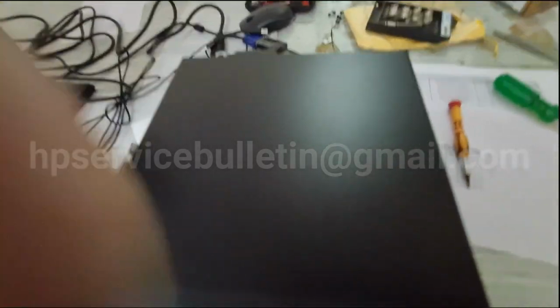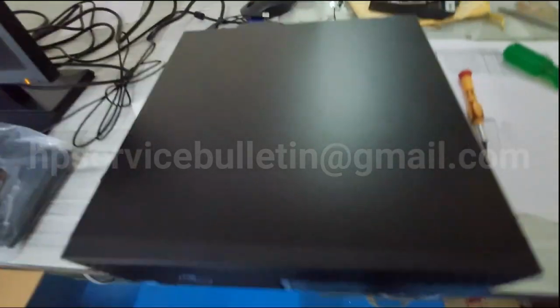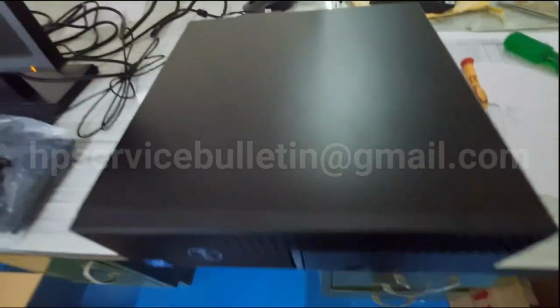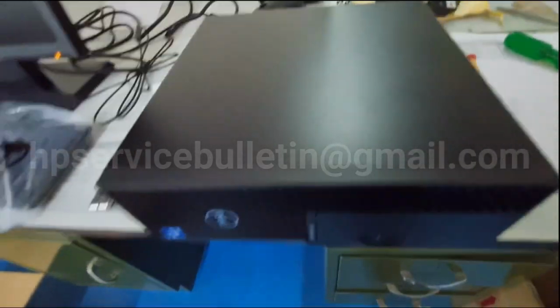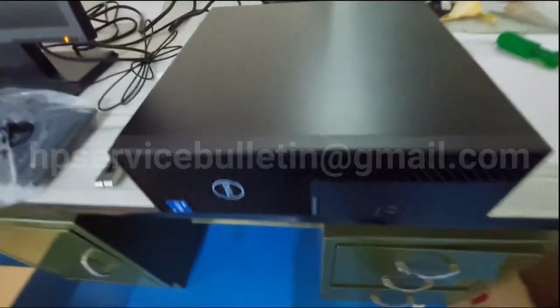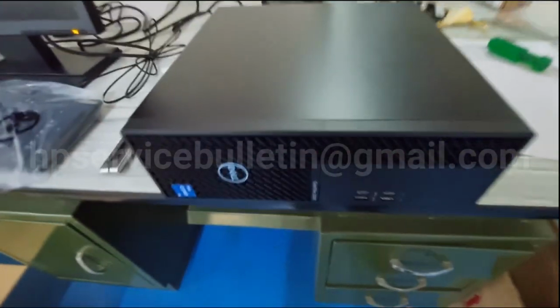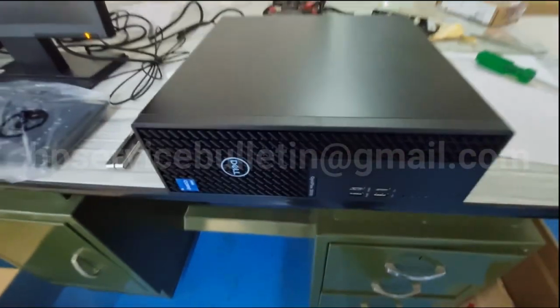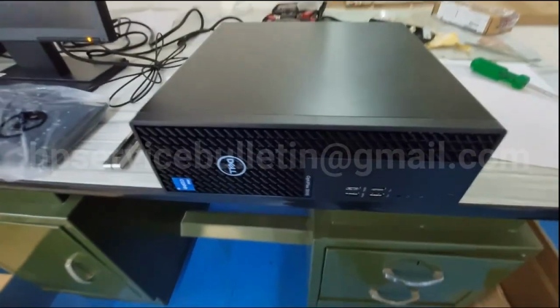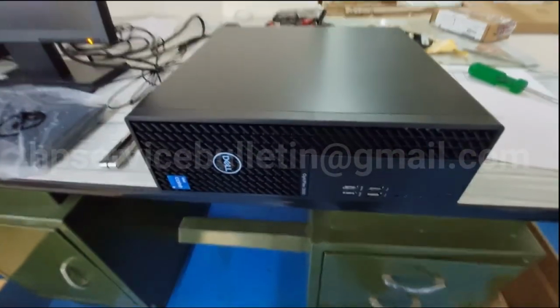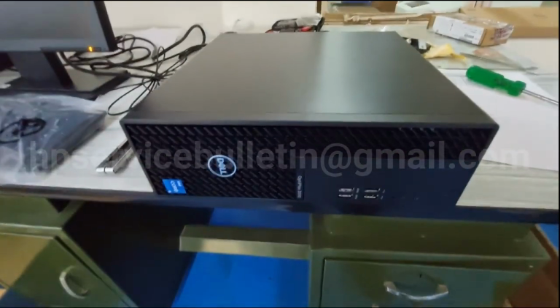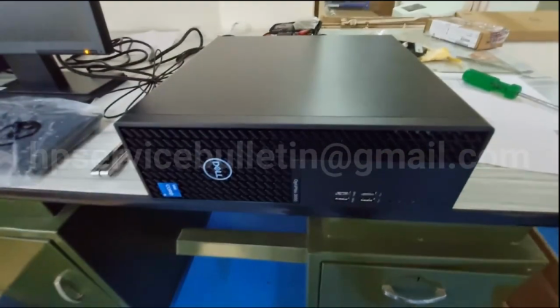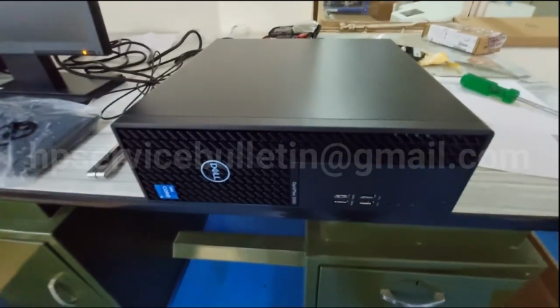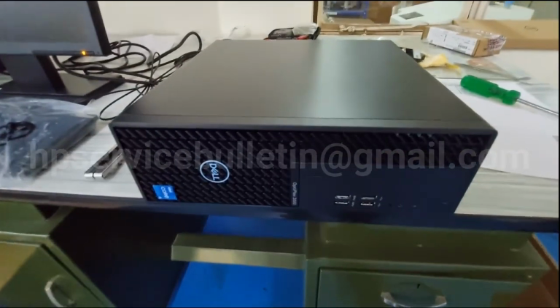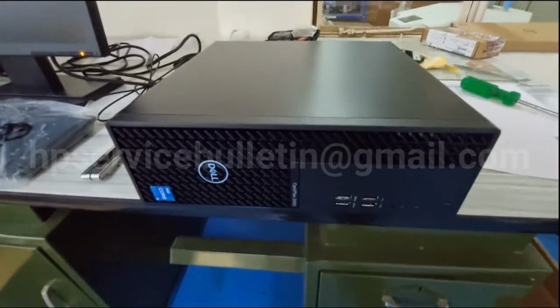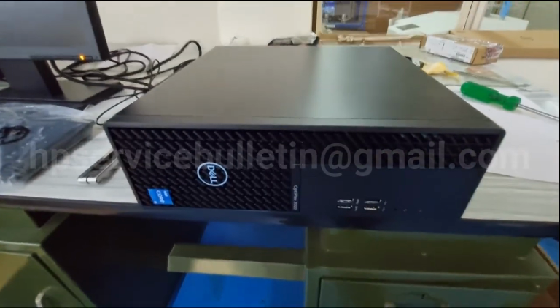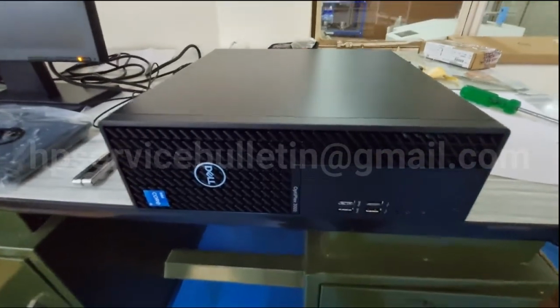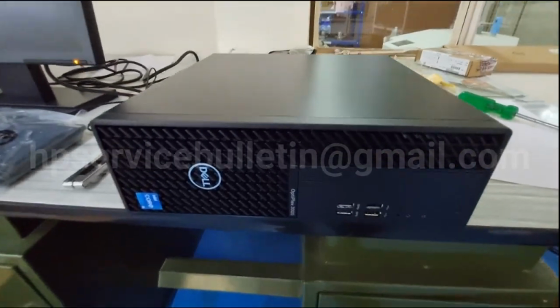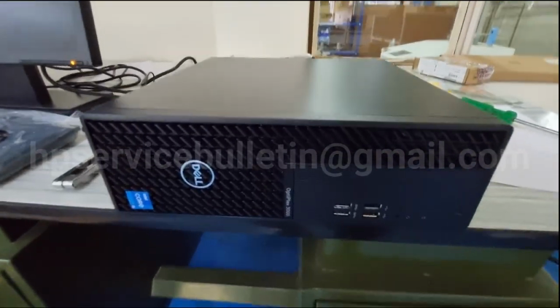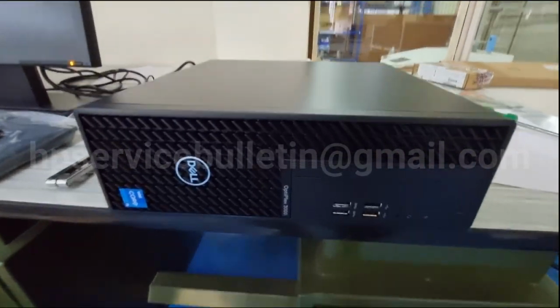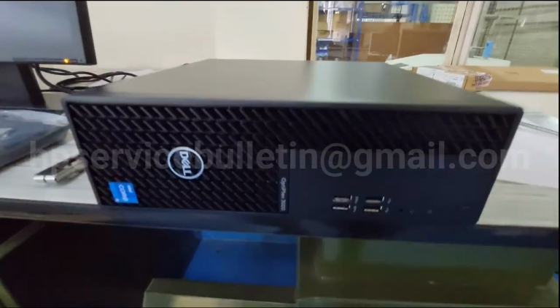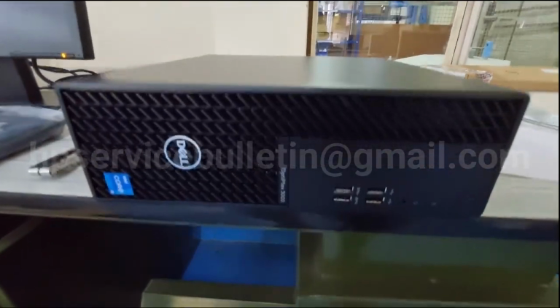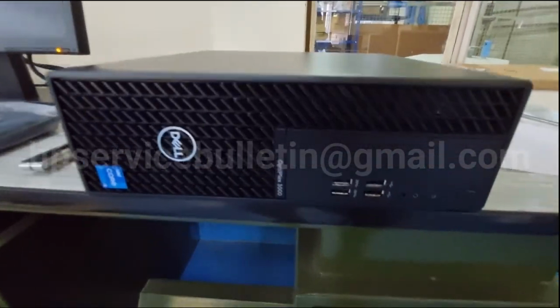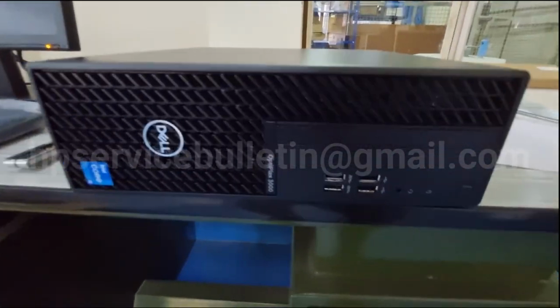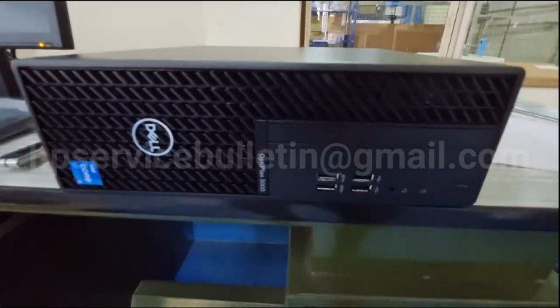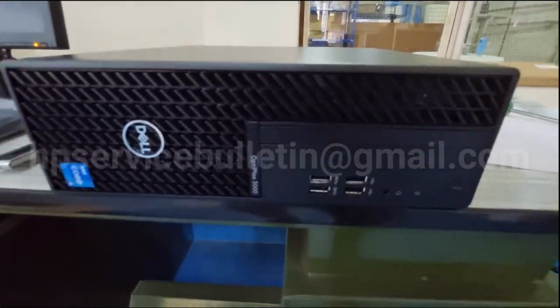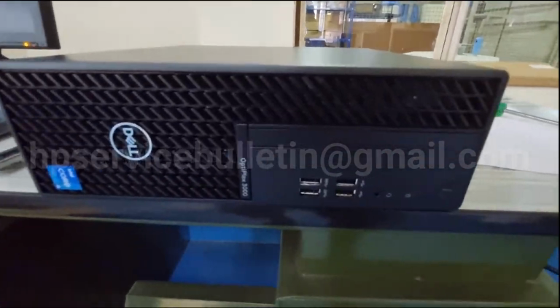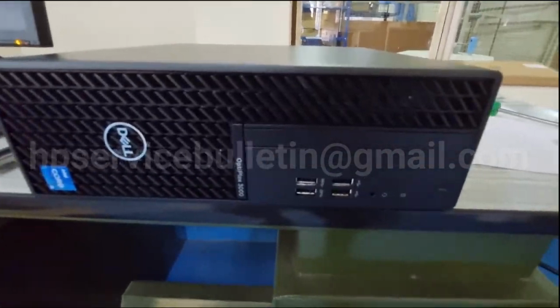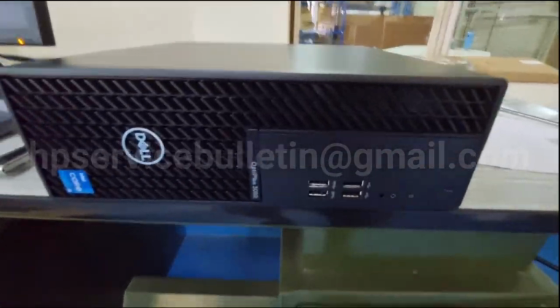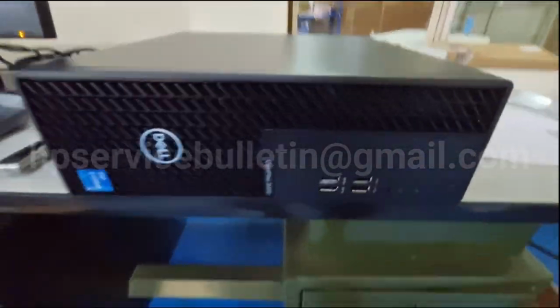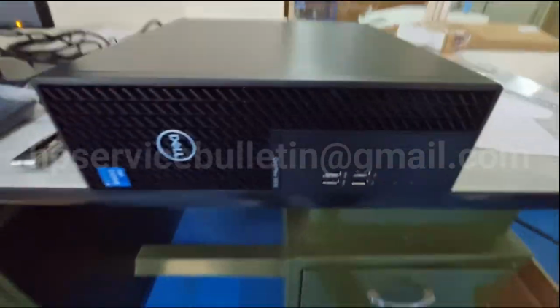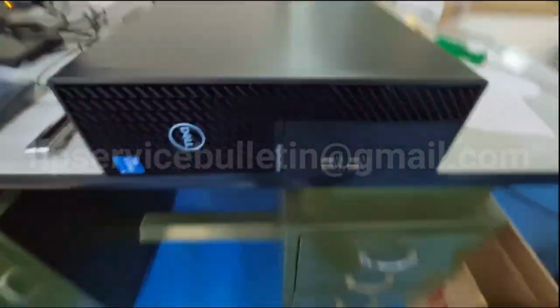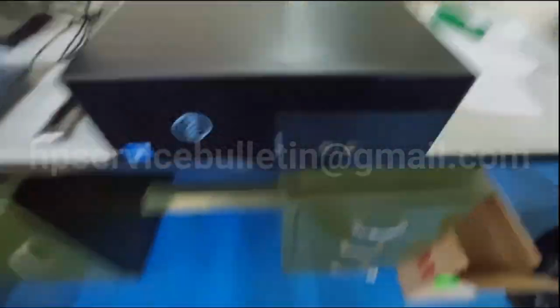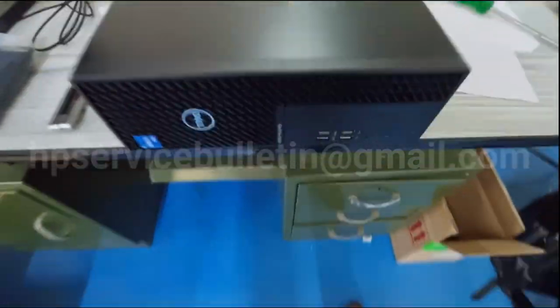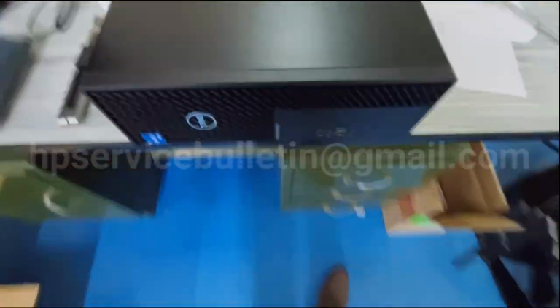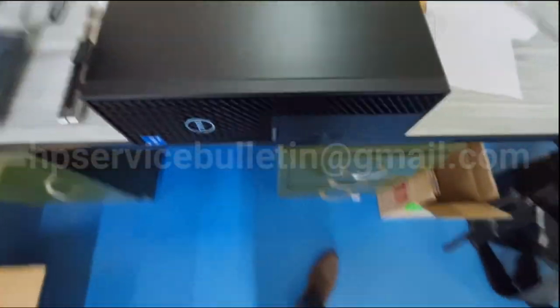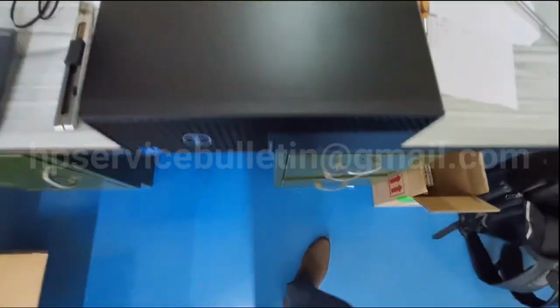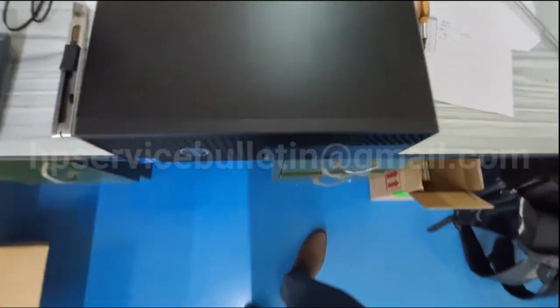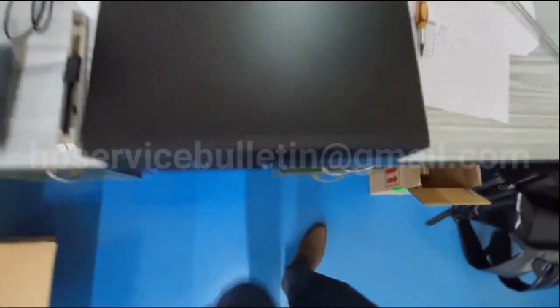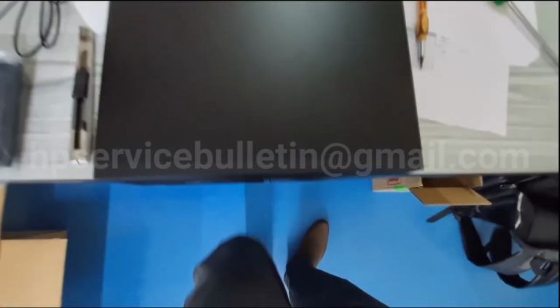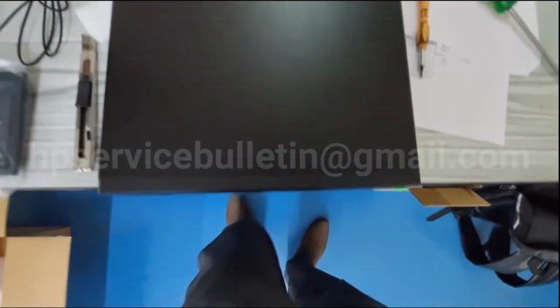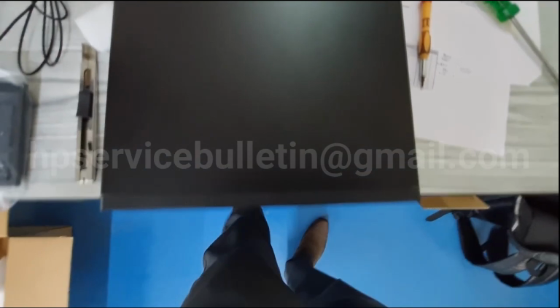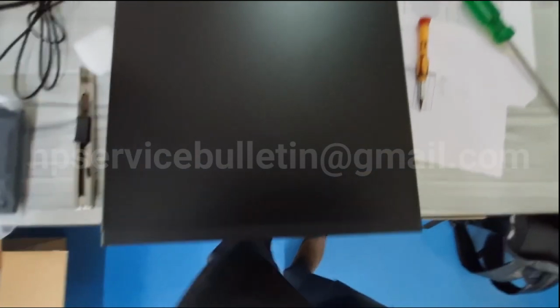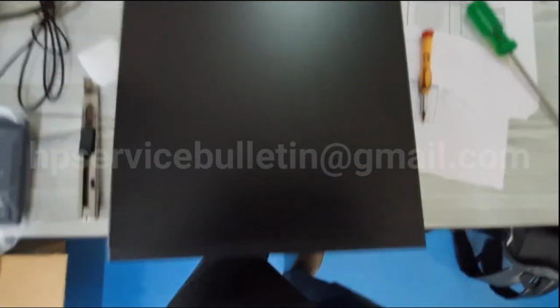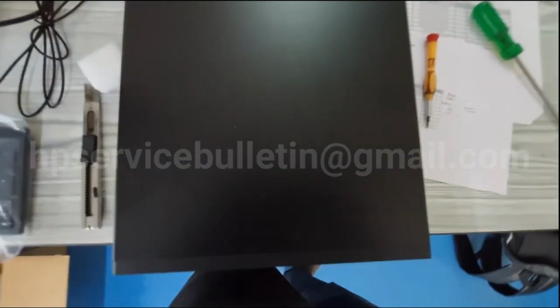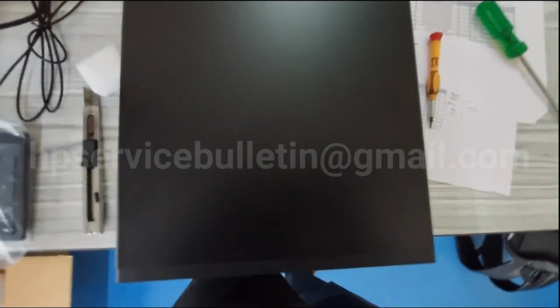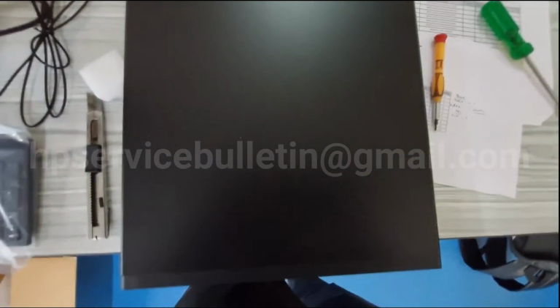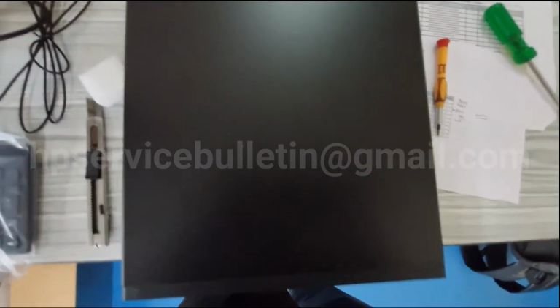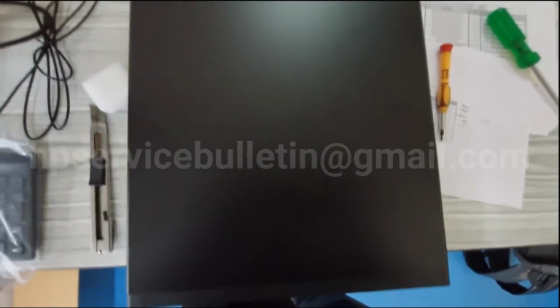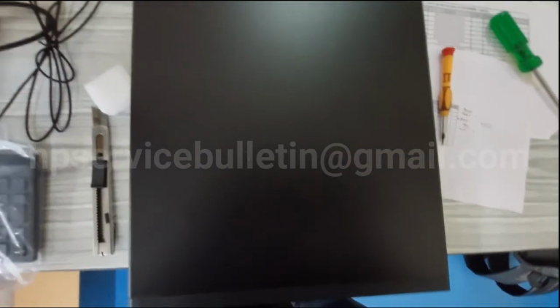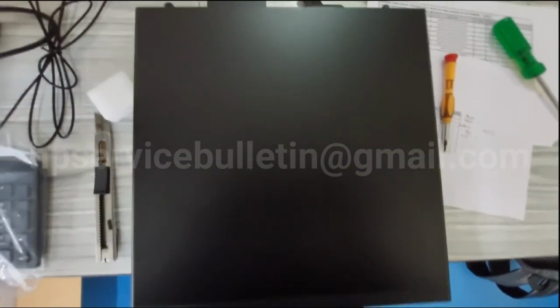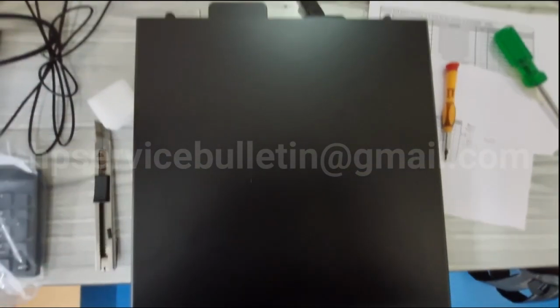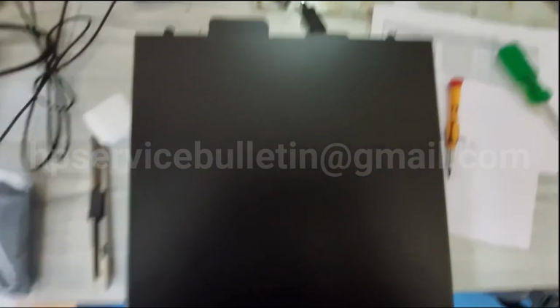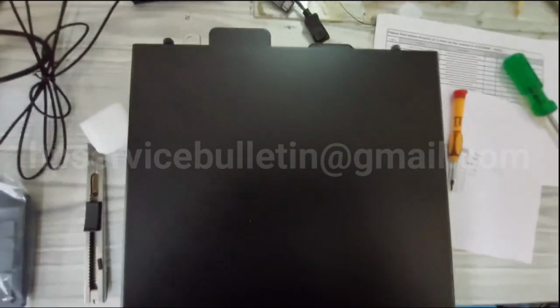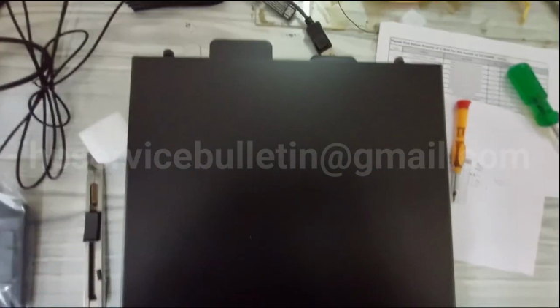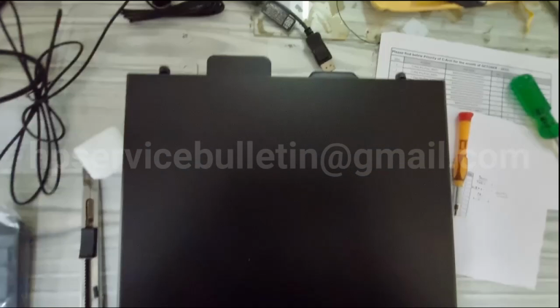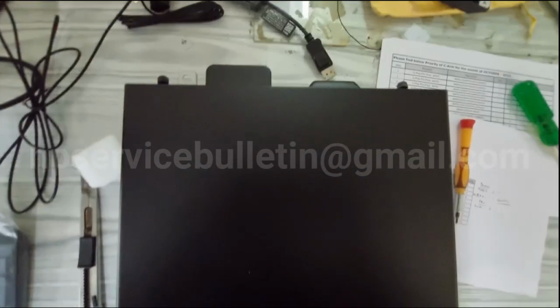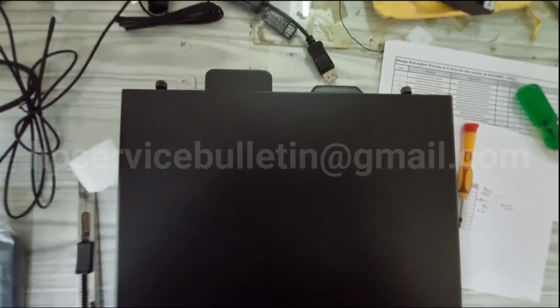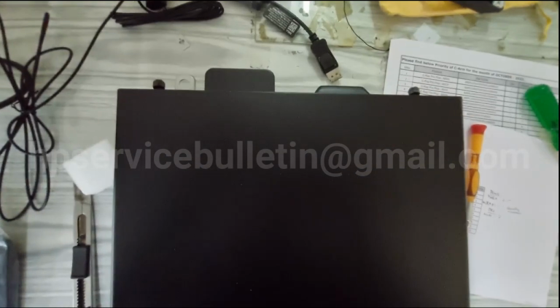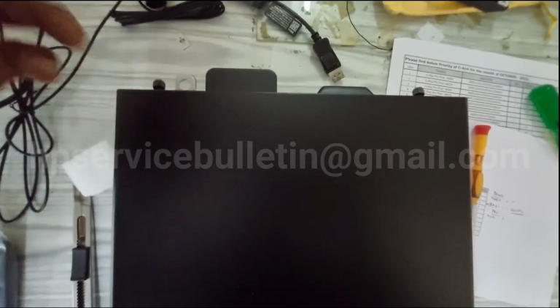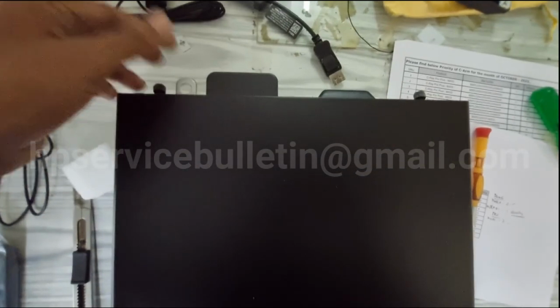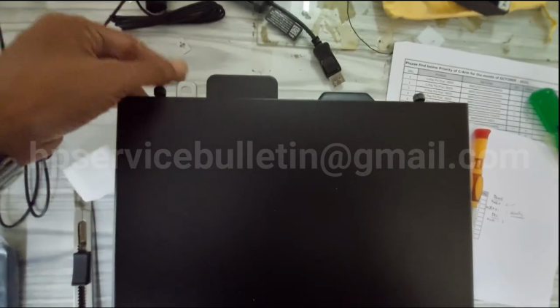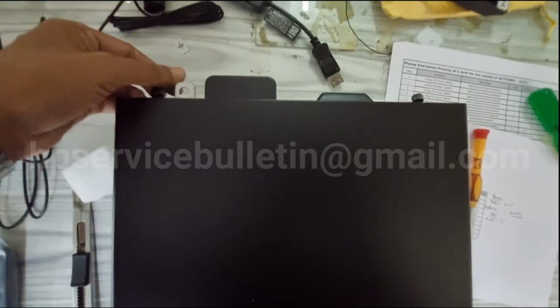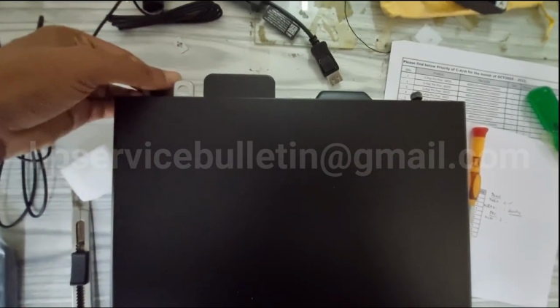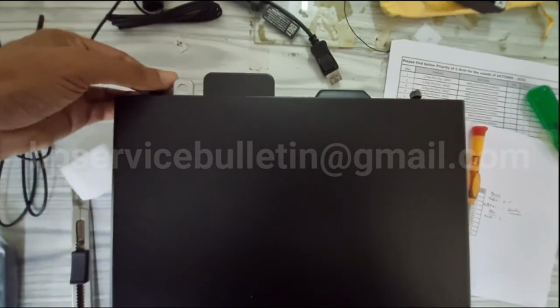Hello, today I am showing how to fix the DP port on an OptiPlex 3000 Dell desktop PC.